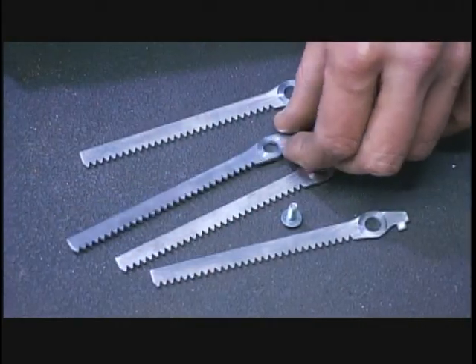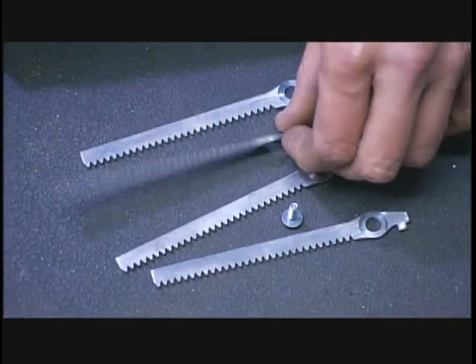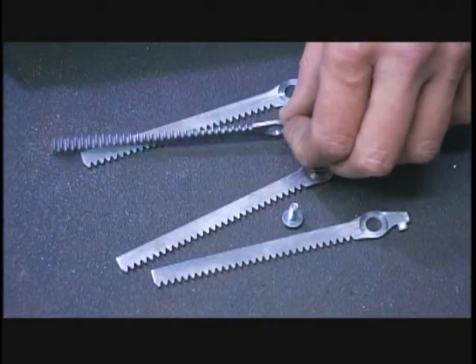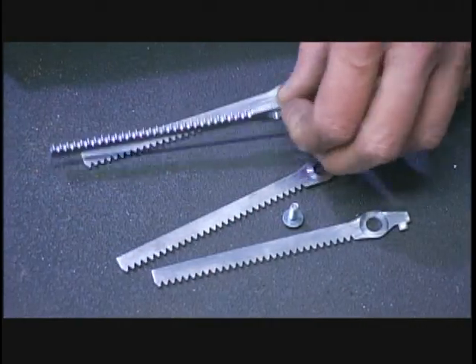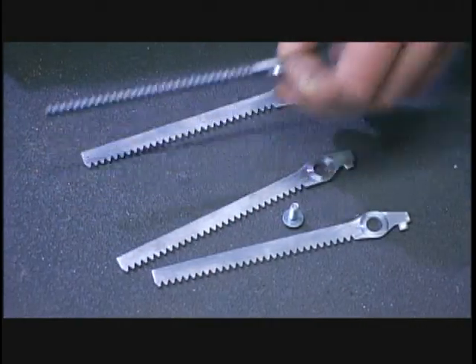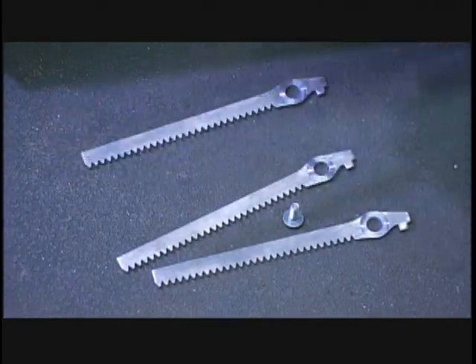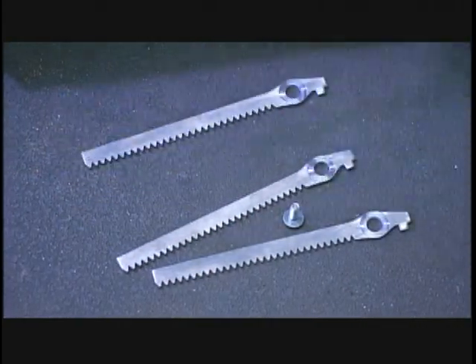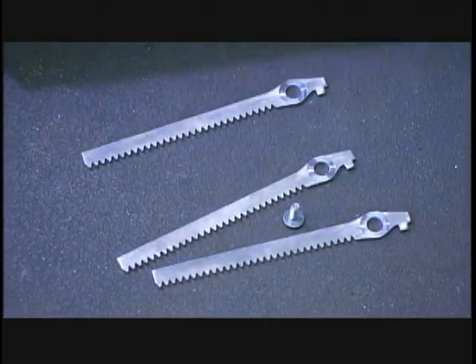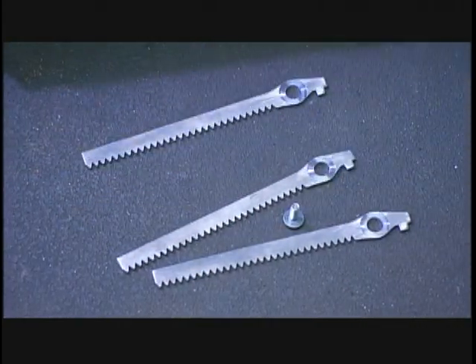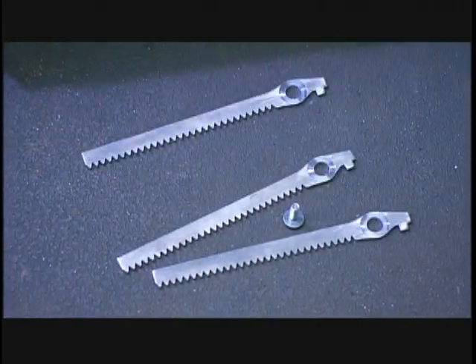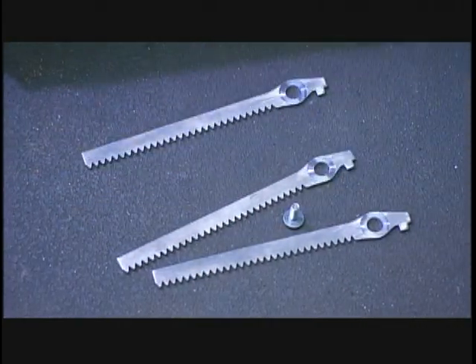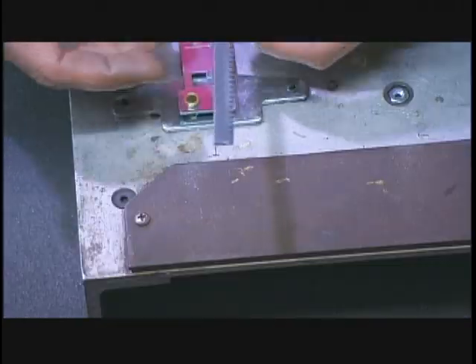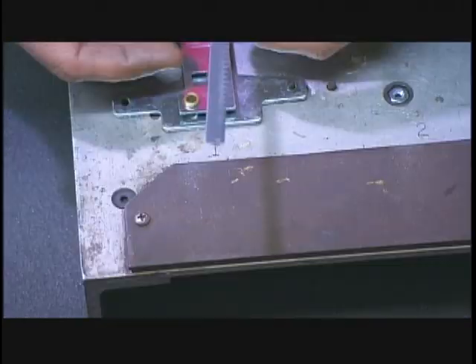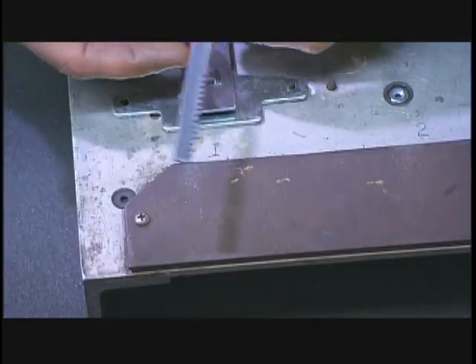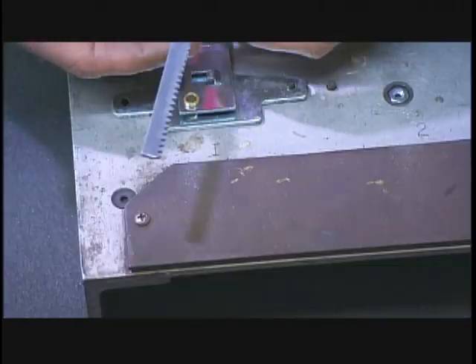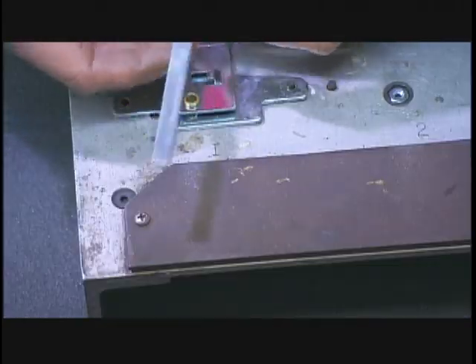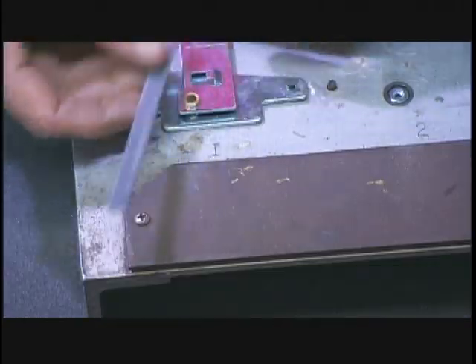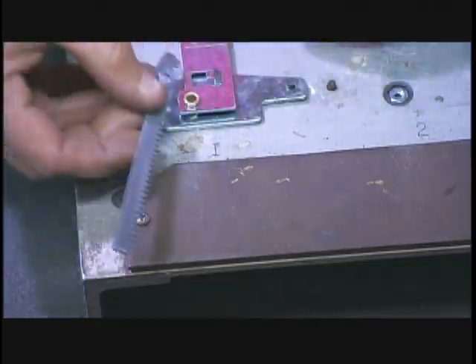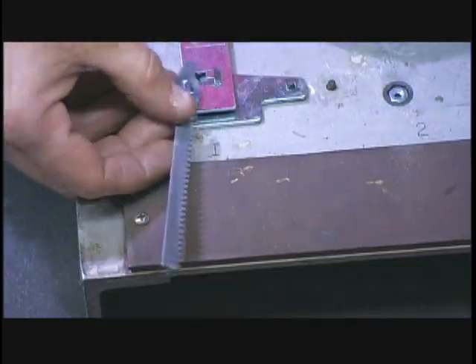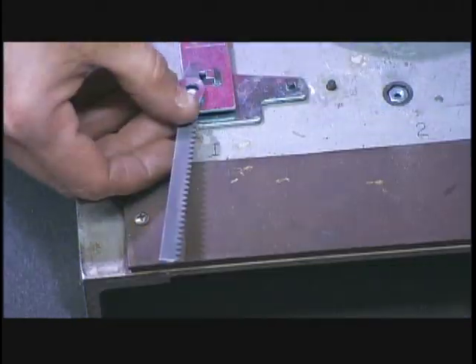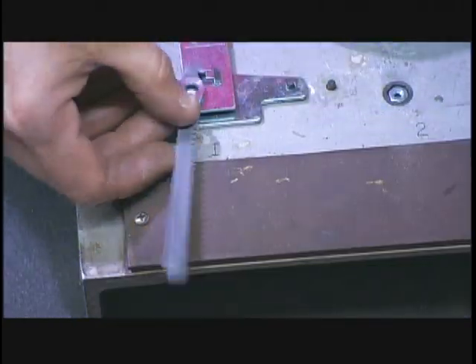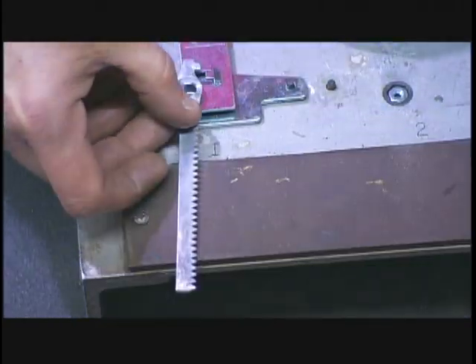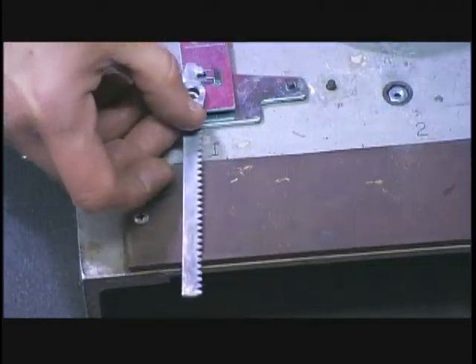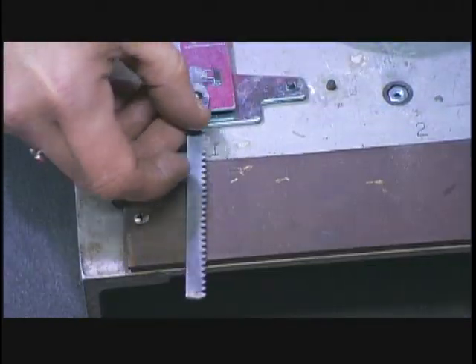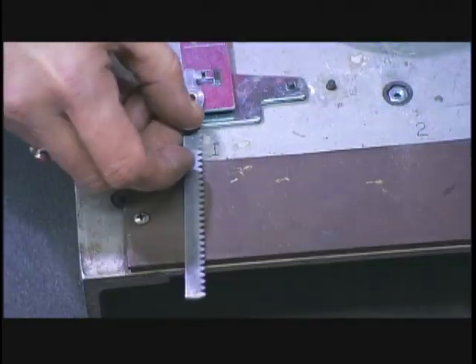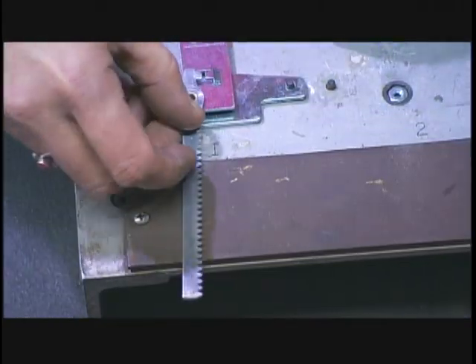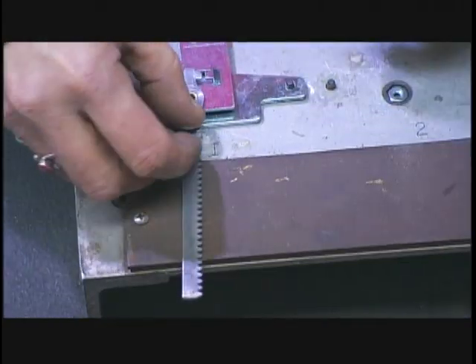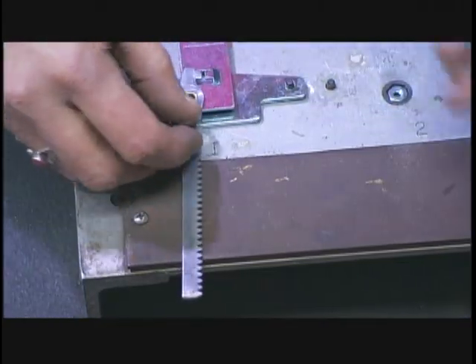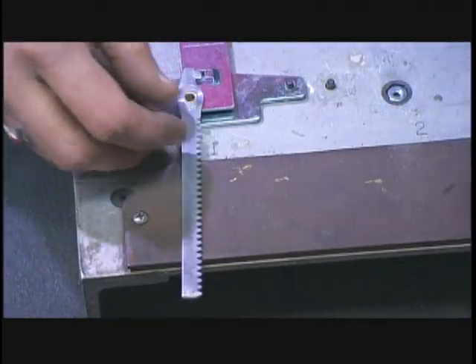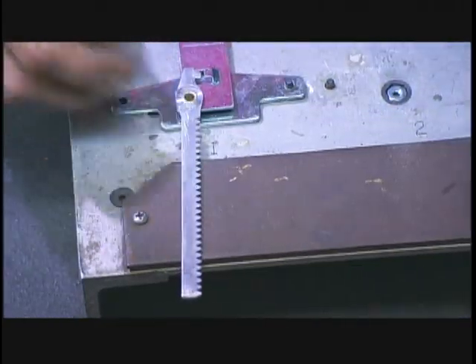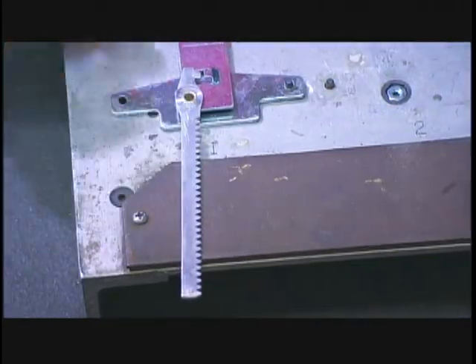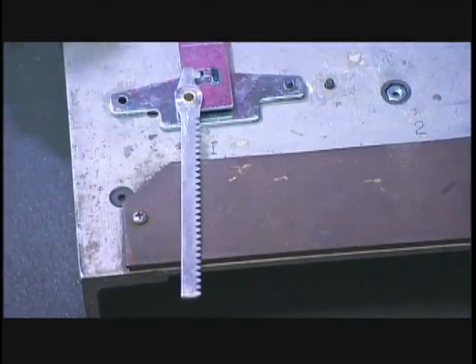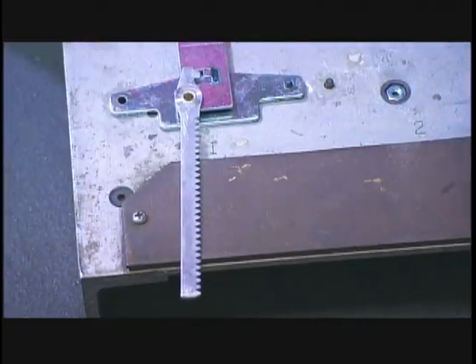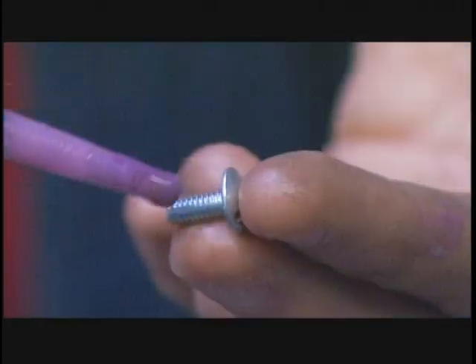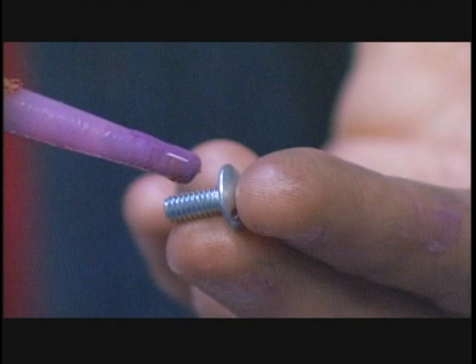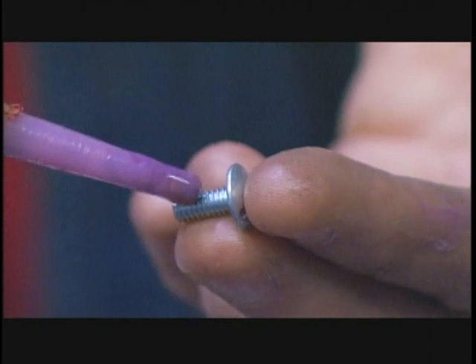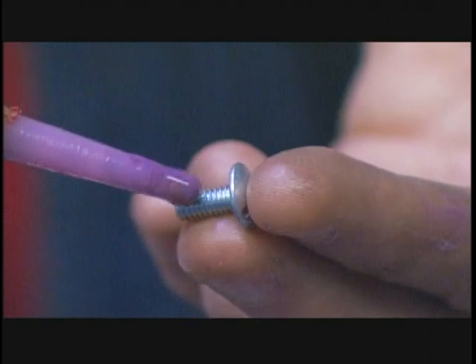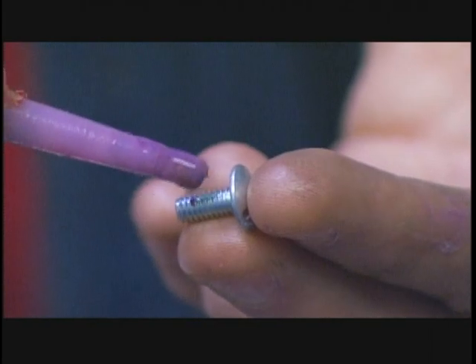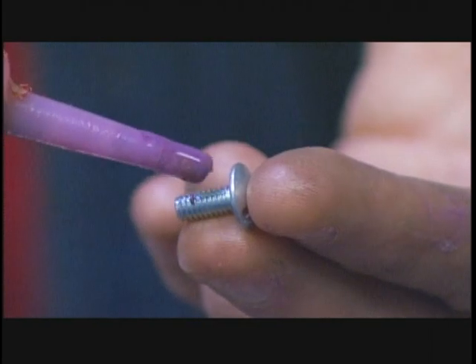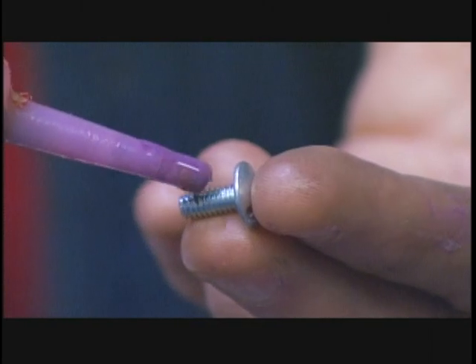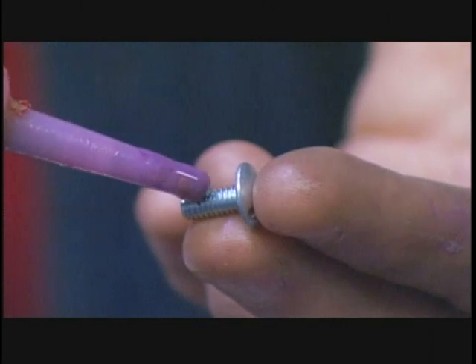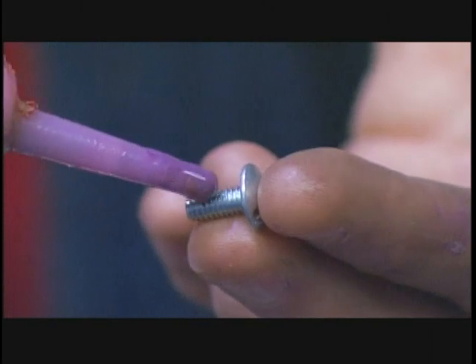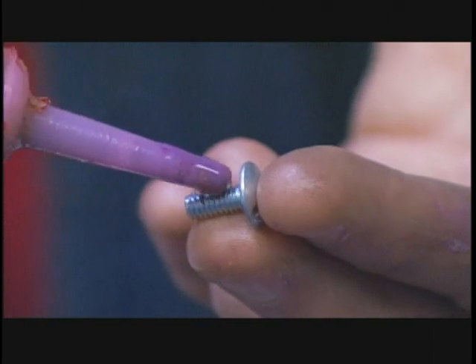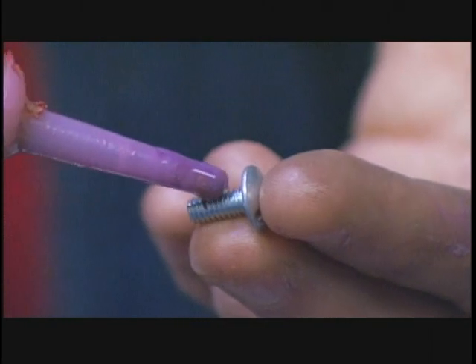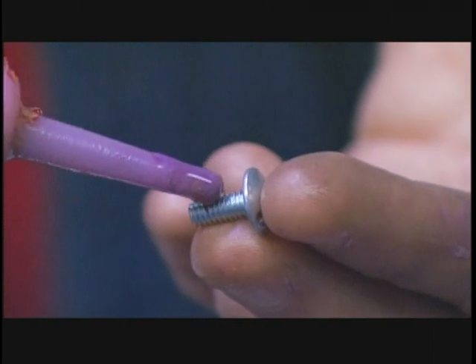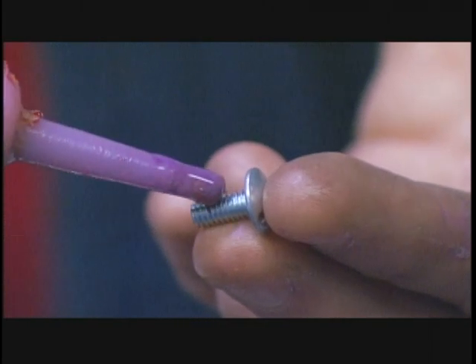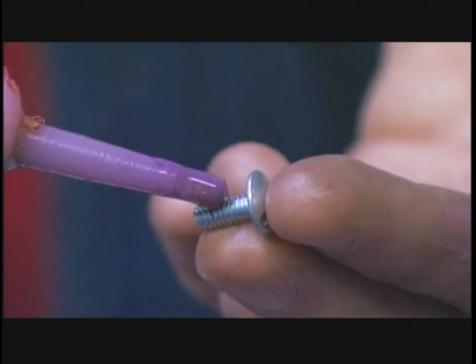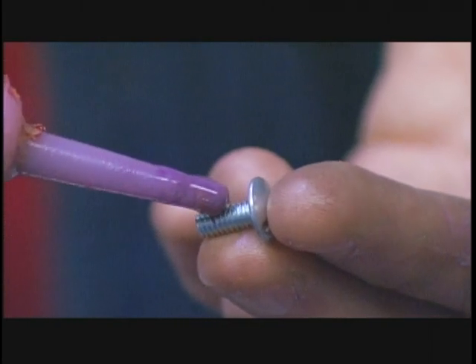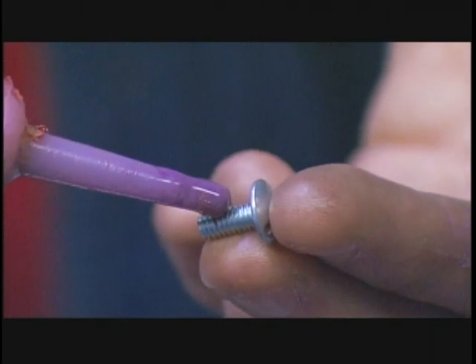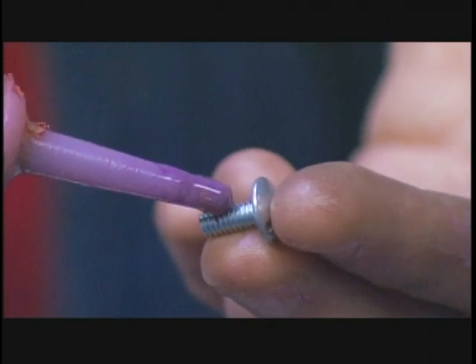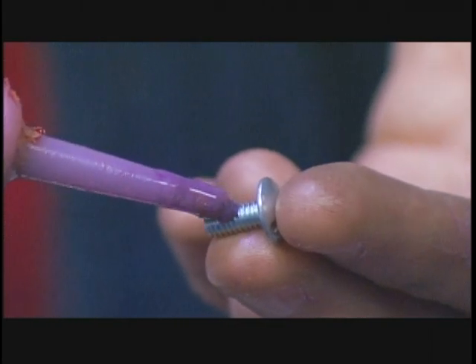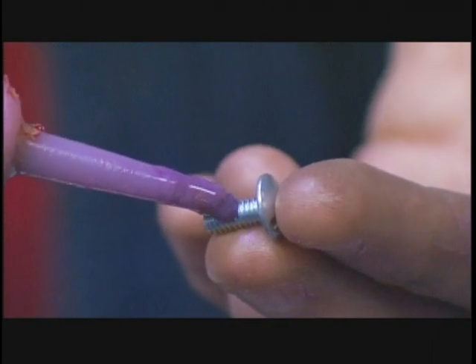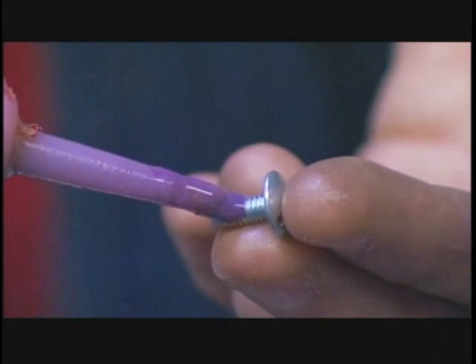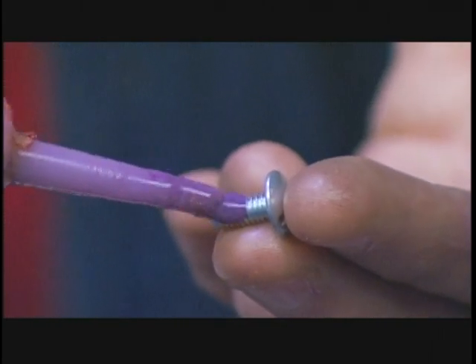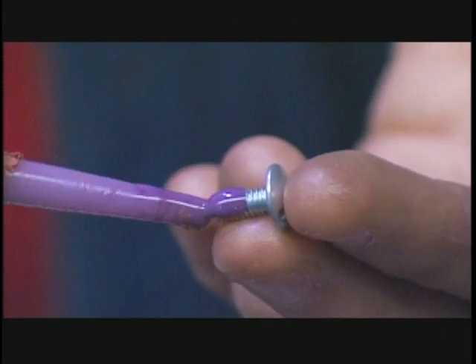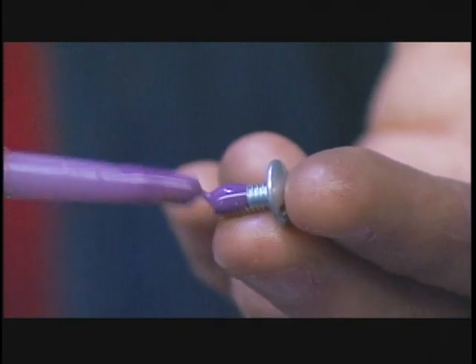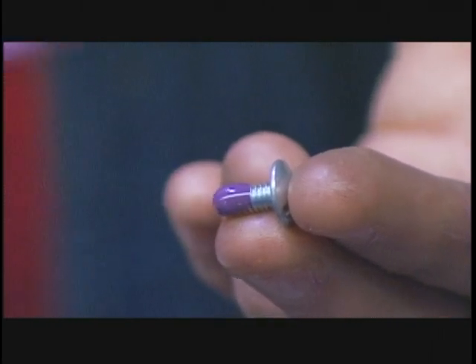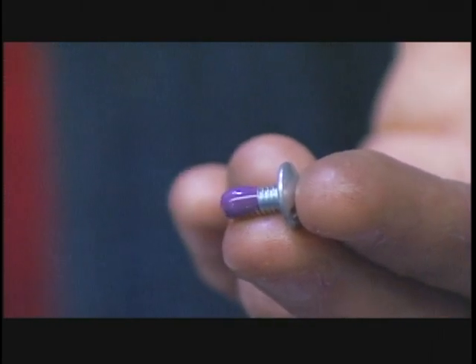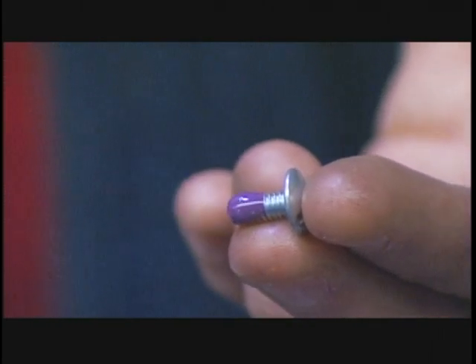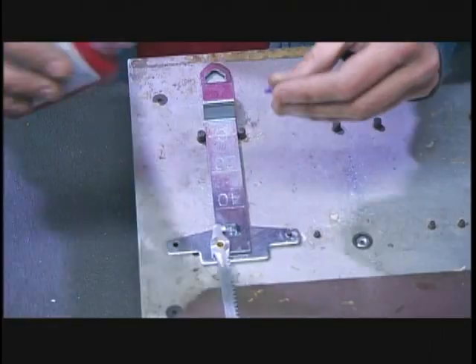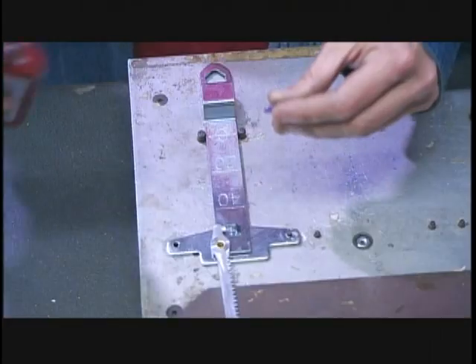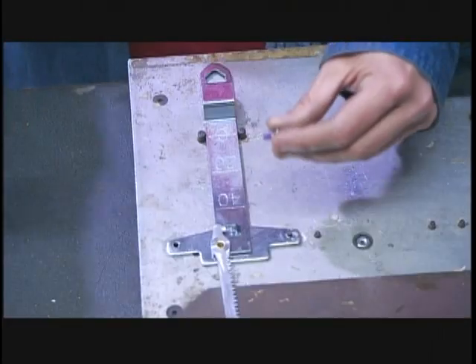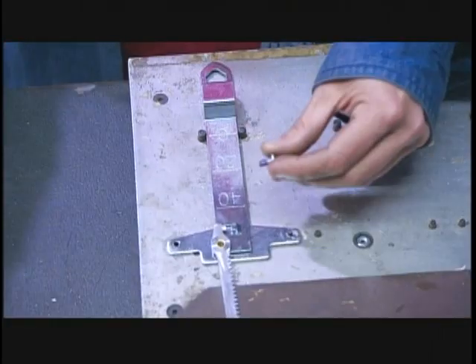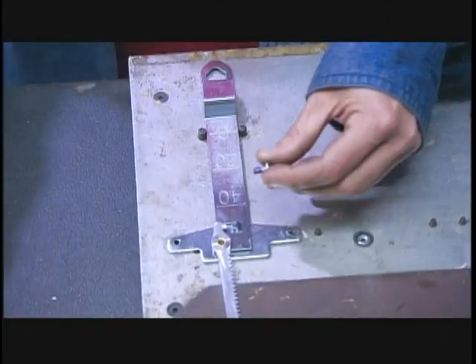Next, they attach a component called a rack to one end of the slider, securing the screw tightly with thread-locking fluid.